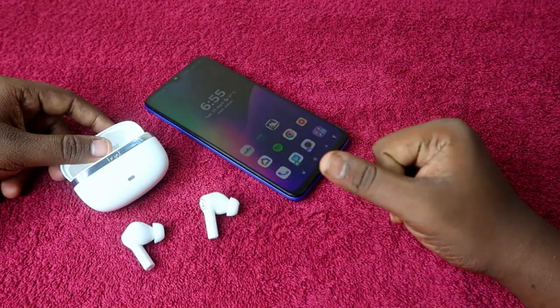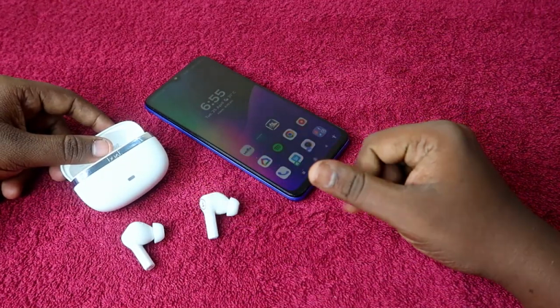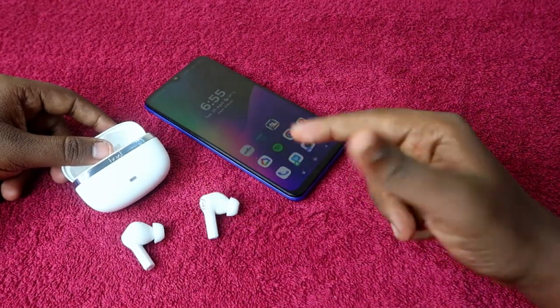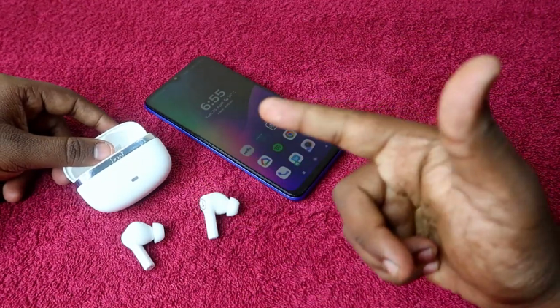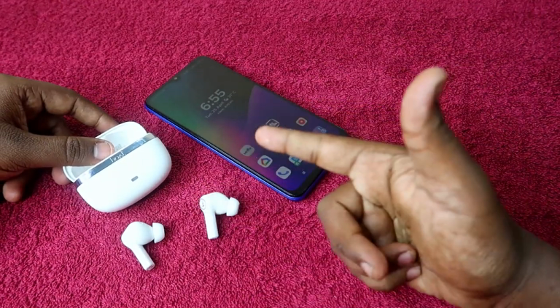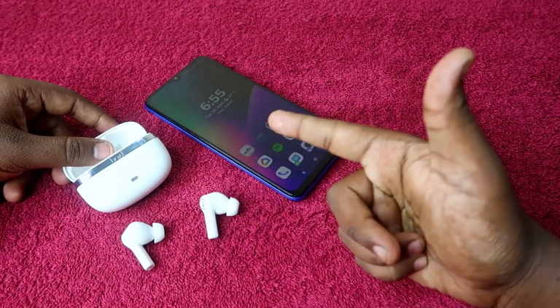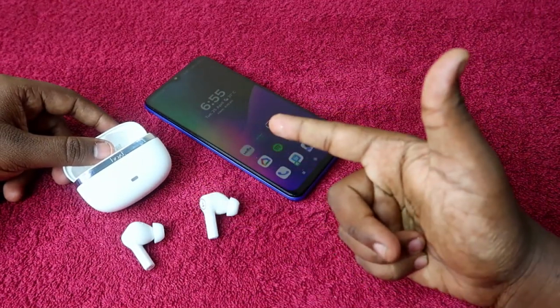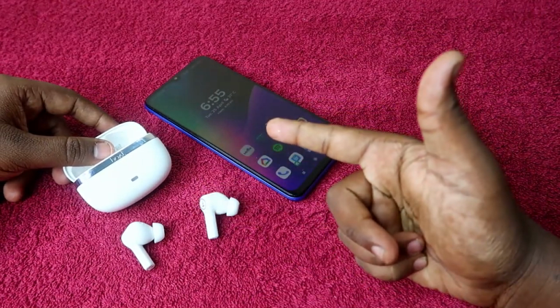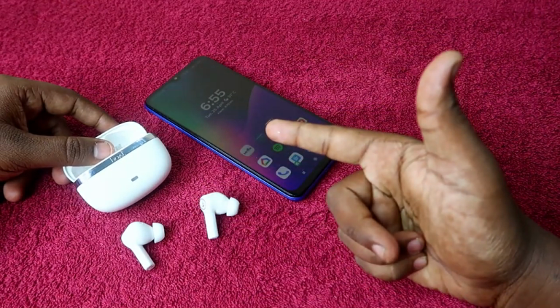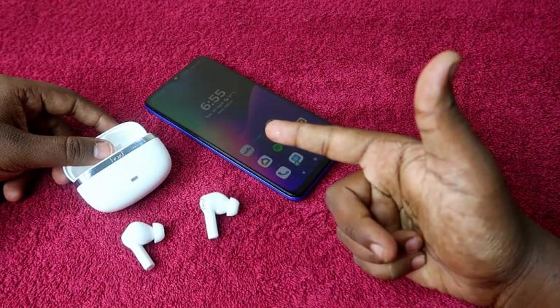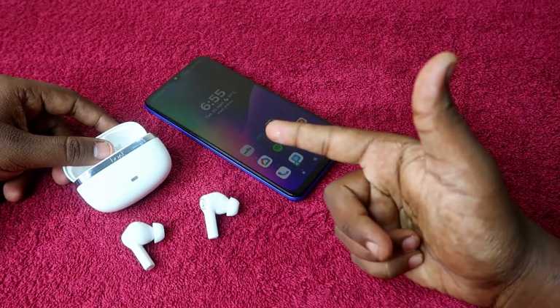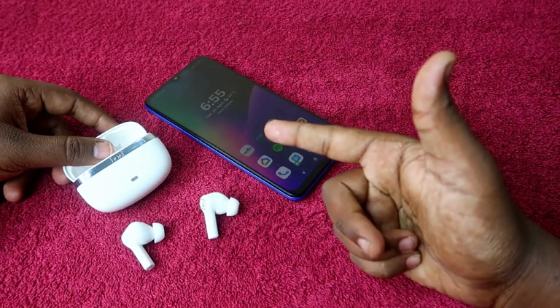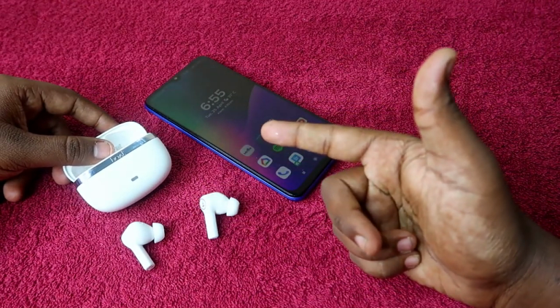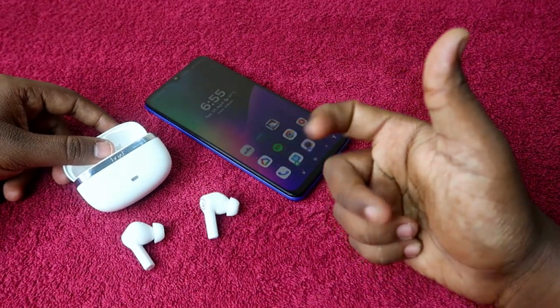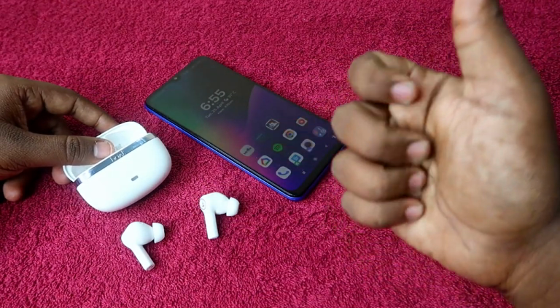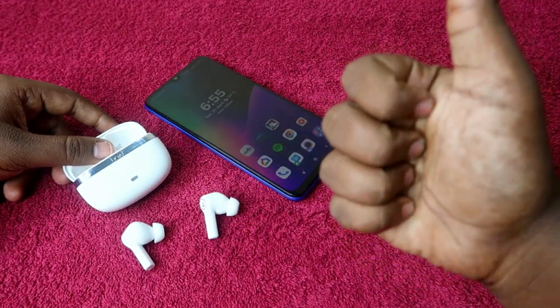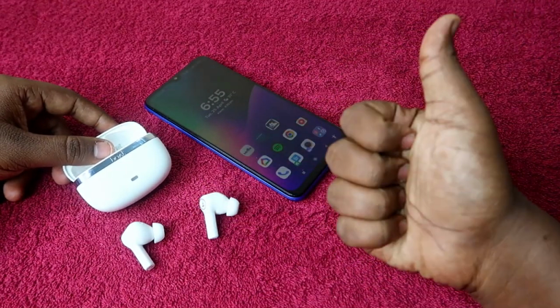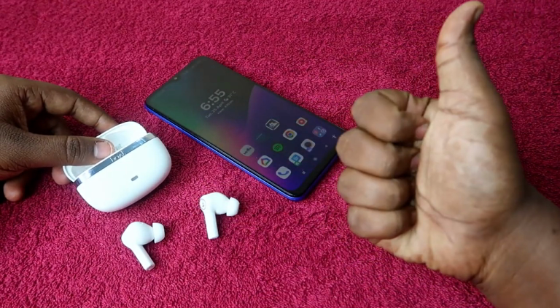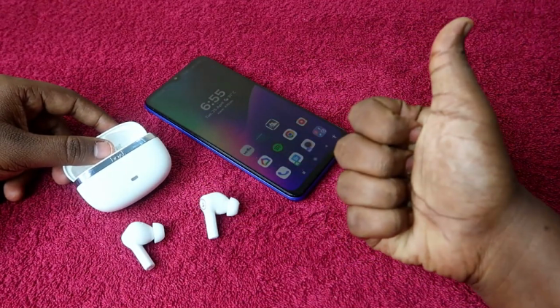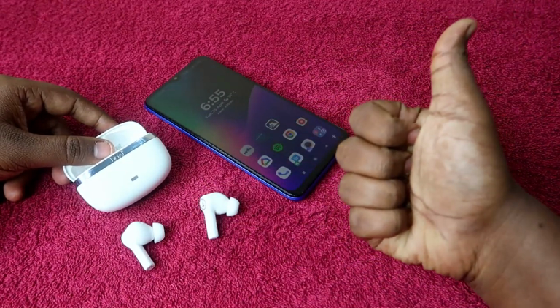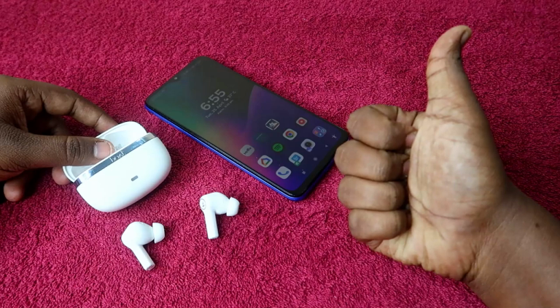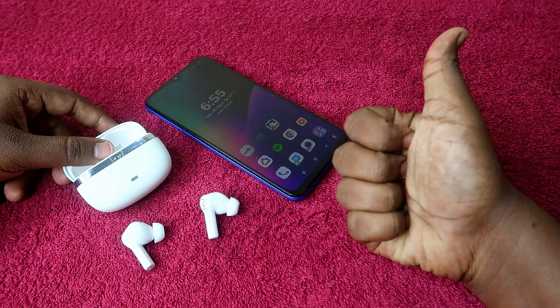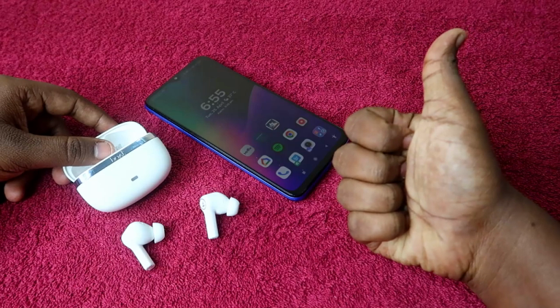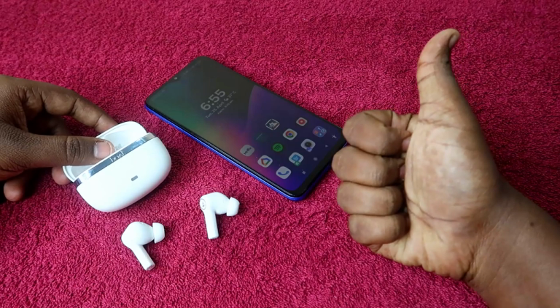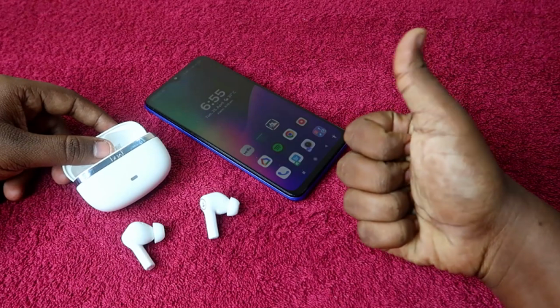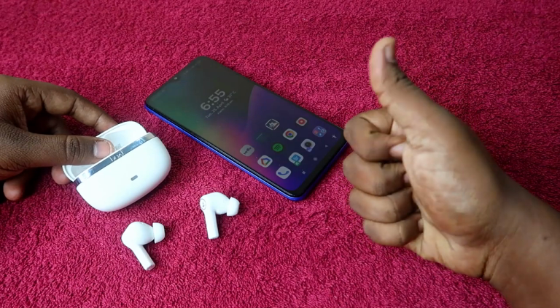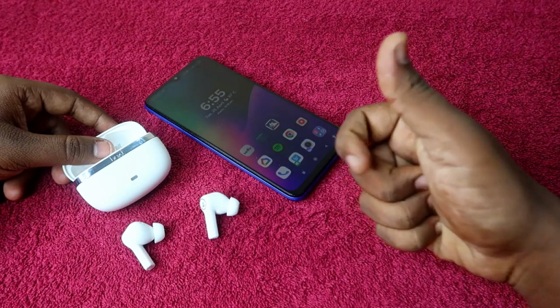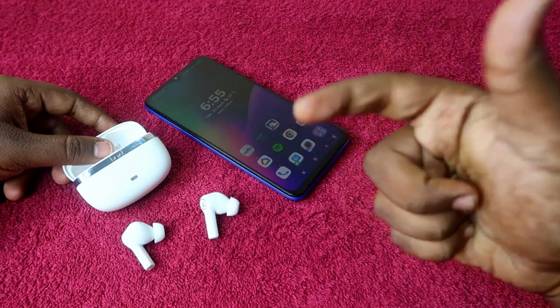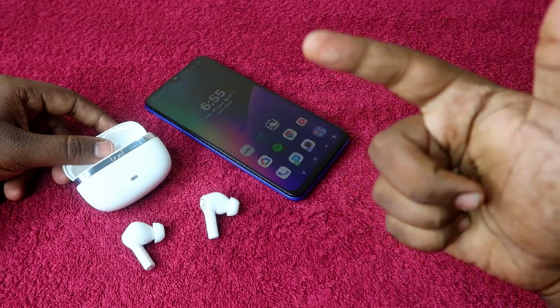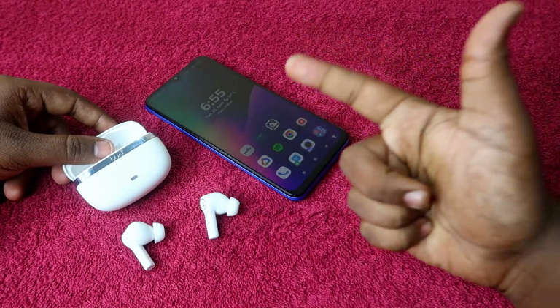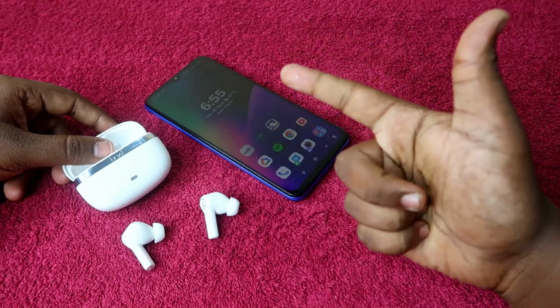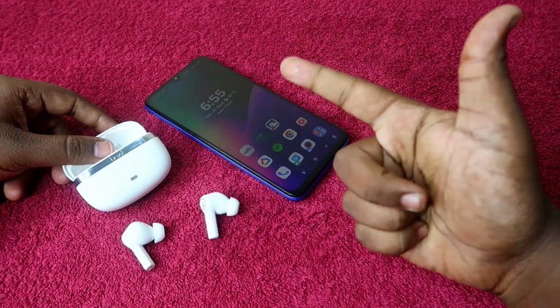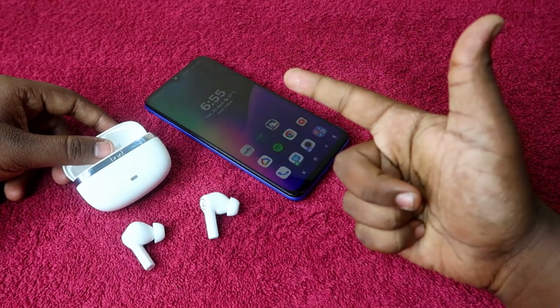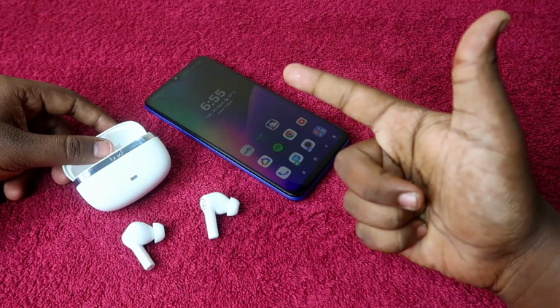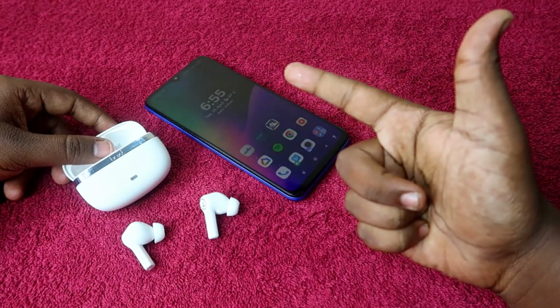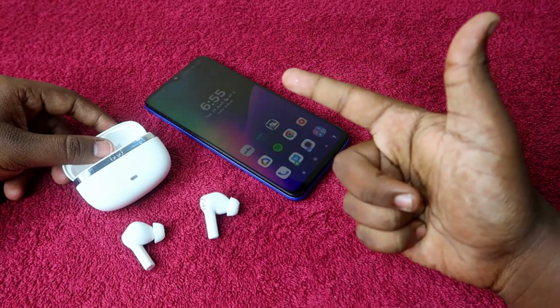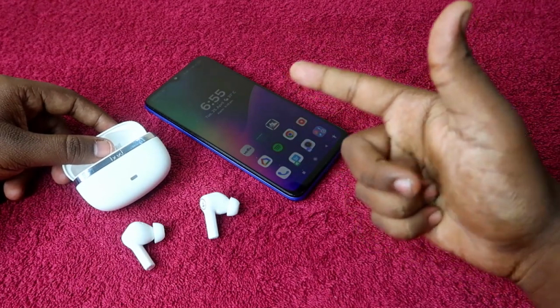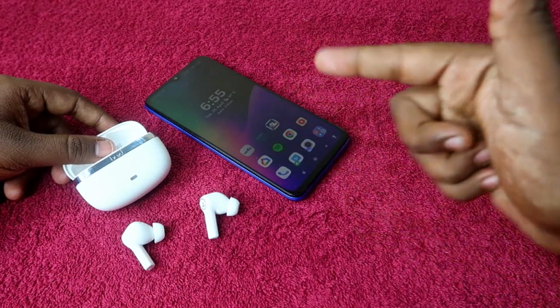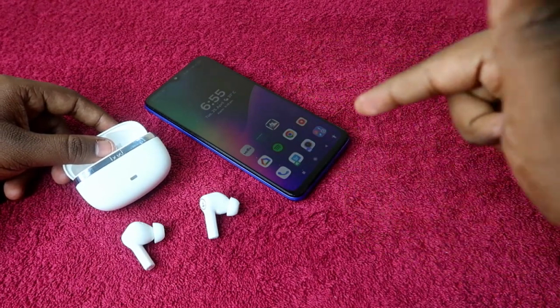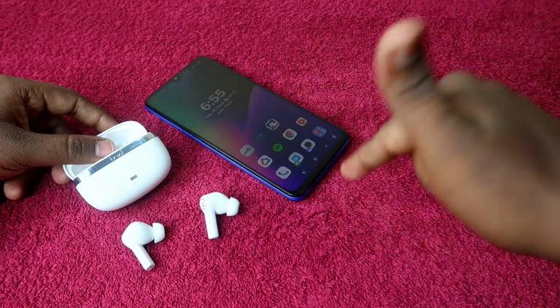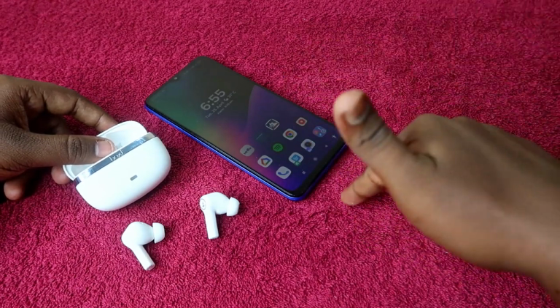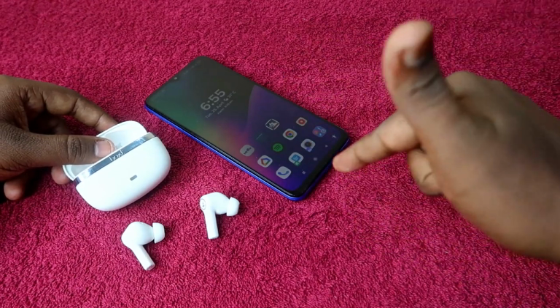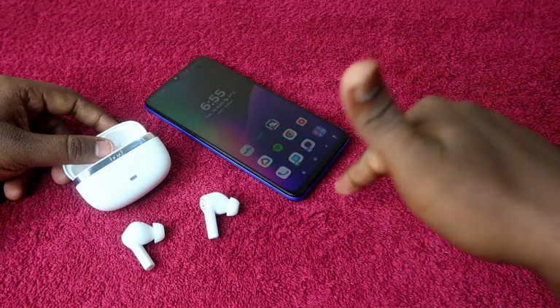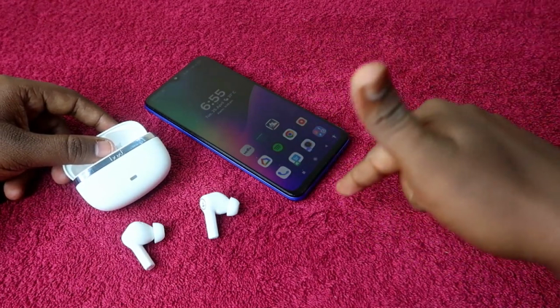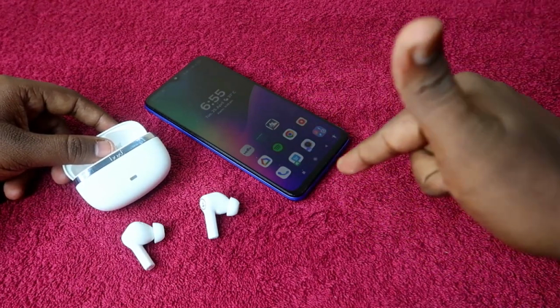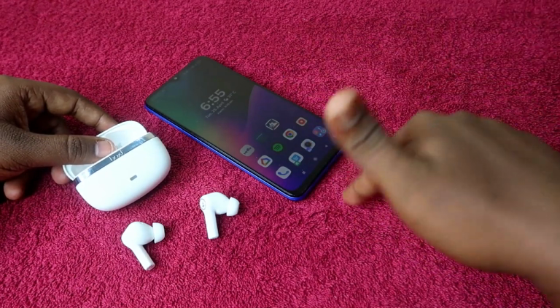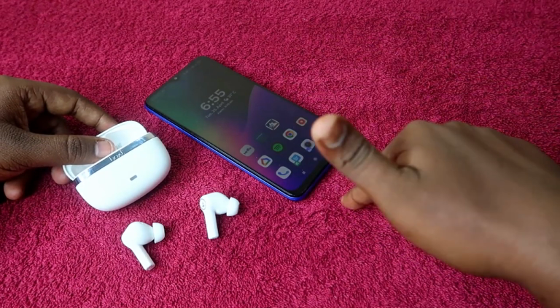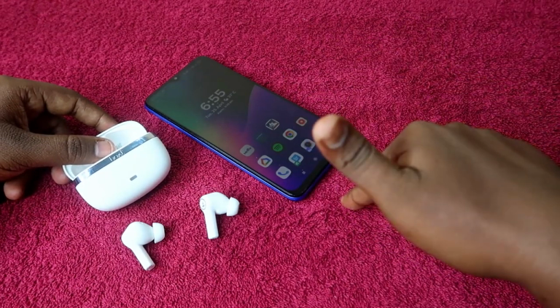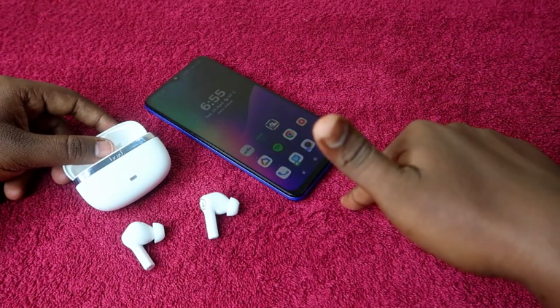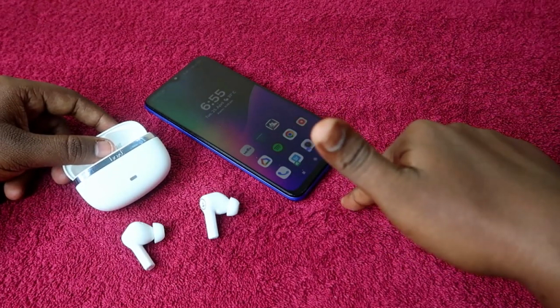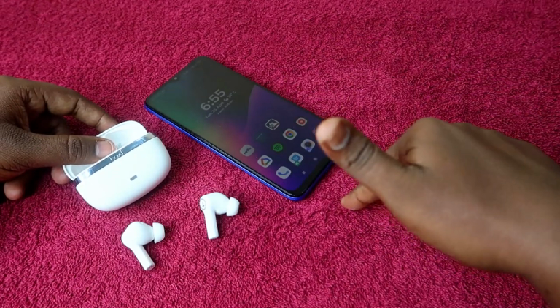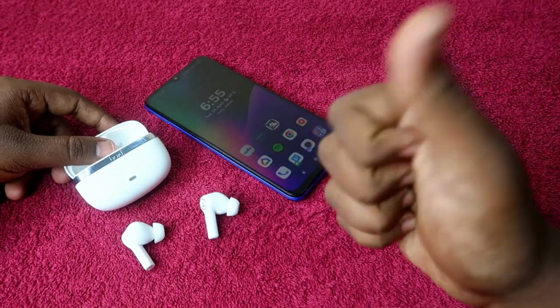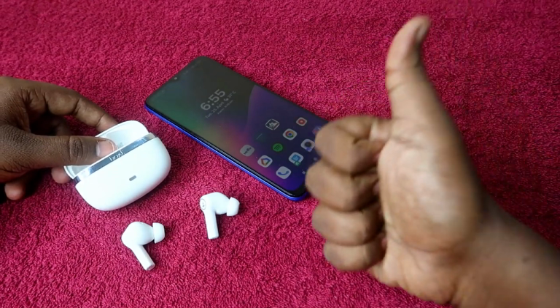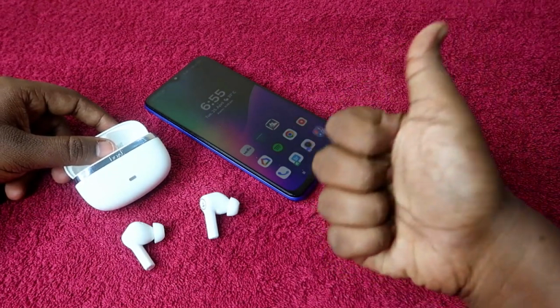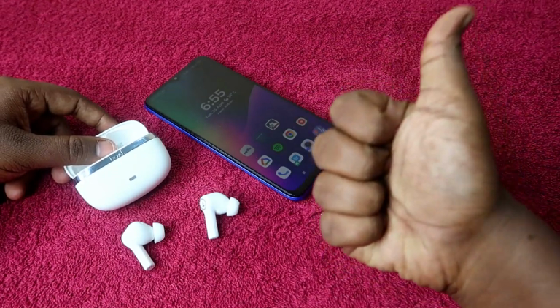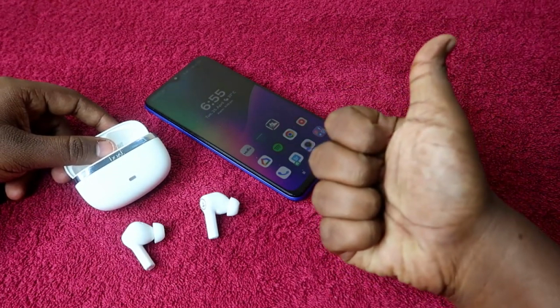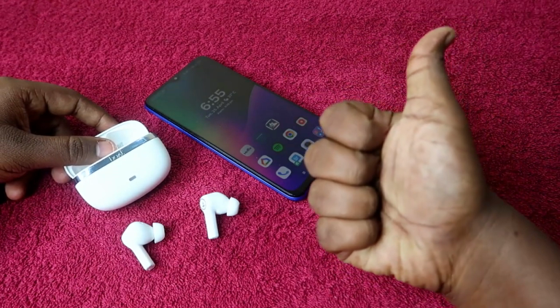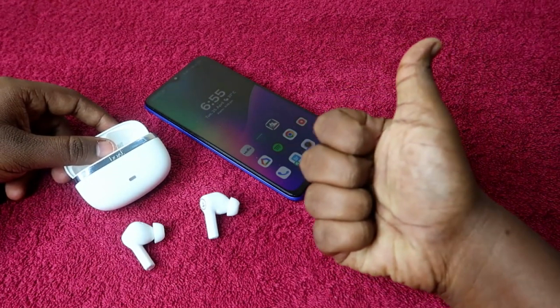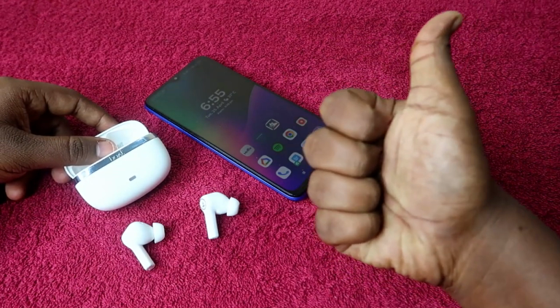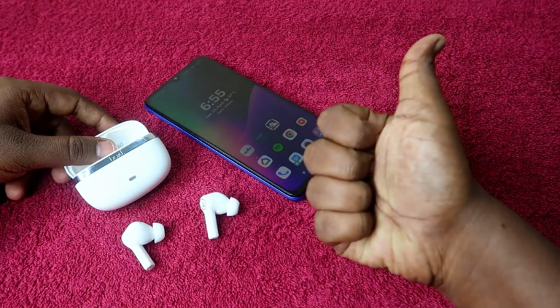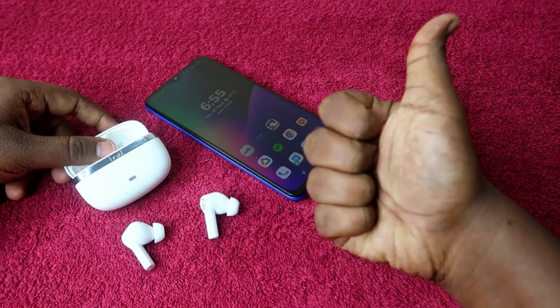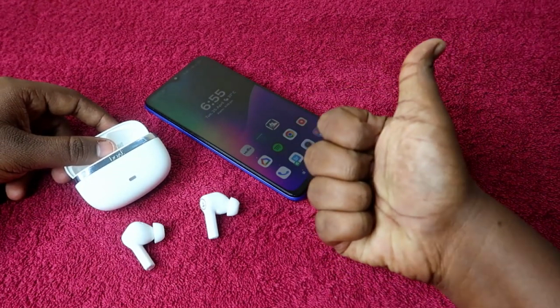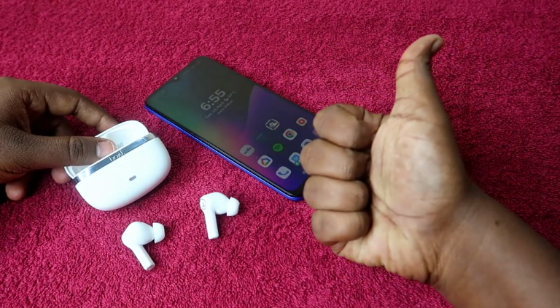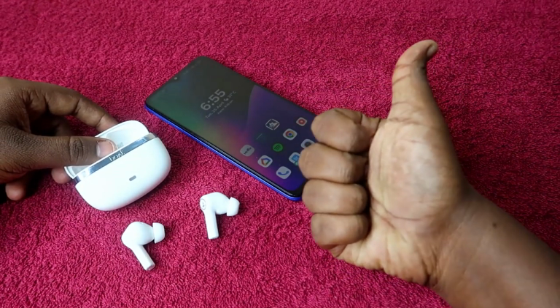That's it for this video, guys. Hopefully you liked it — hit the like button, and if you are new to this channel please subscribe. Thanks for watching.